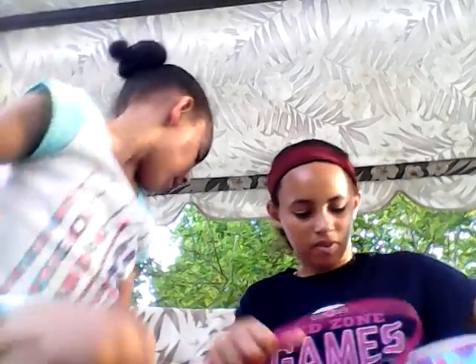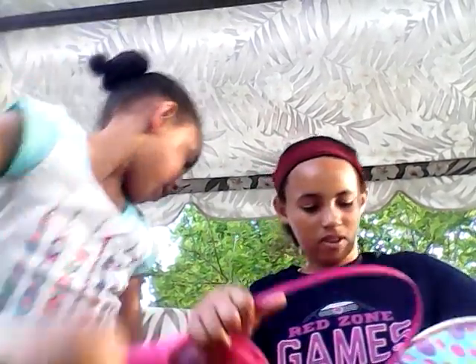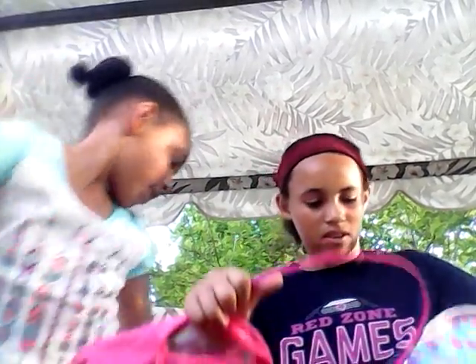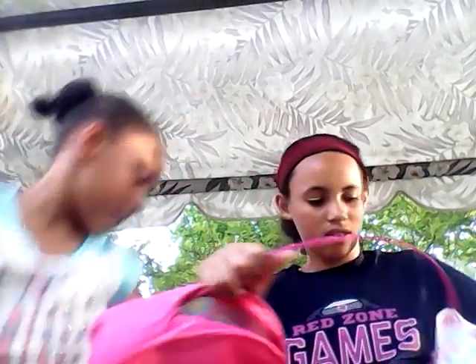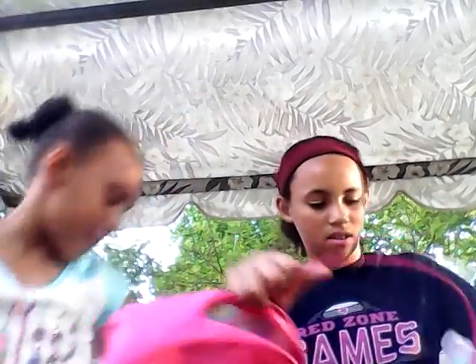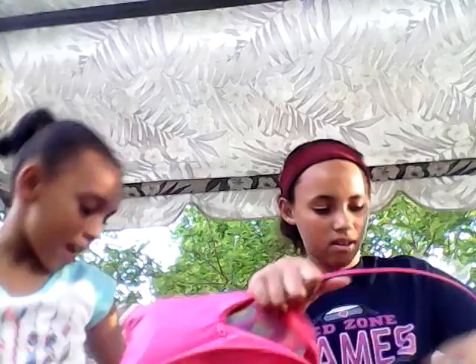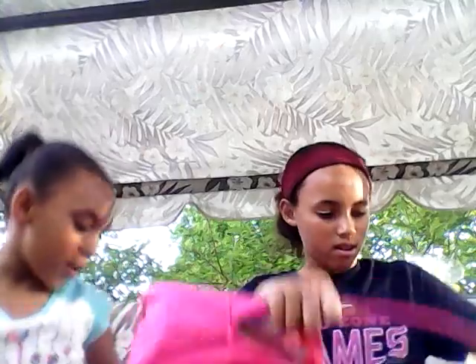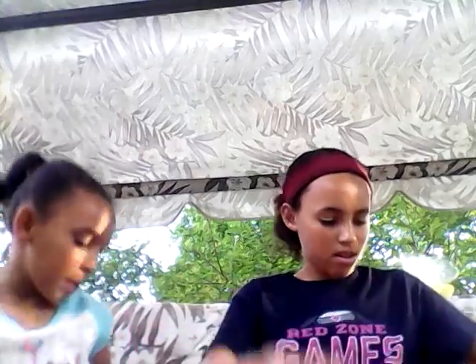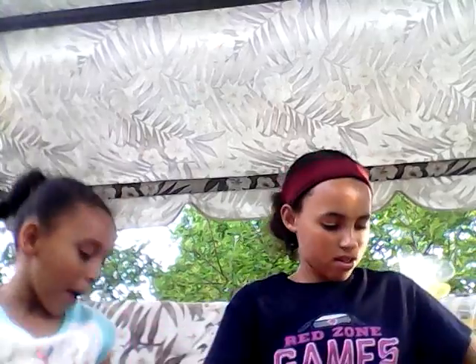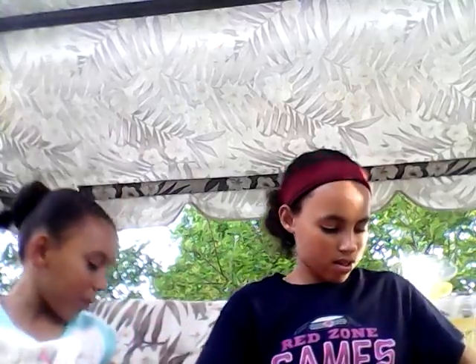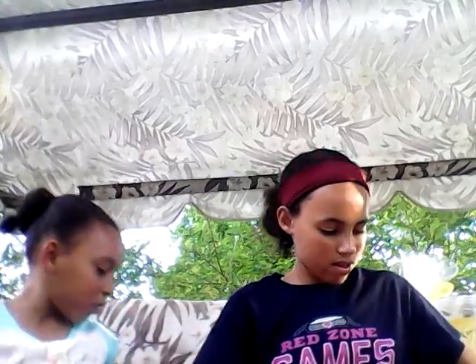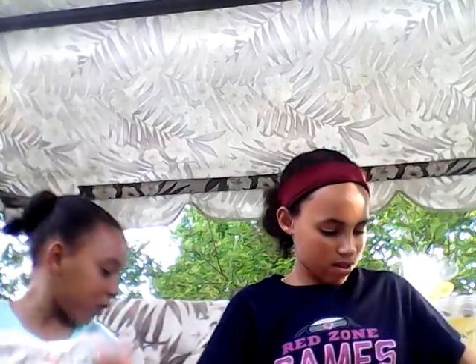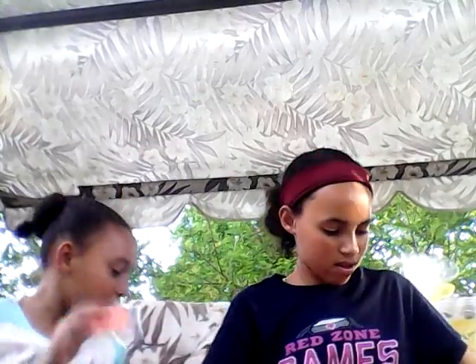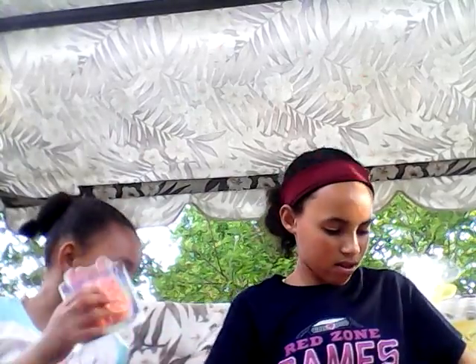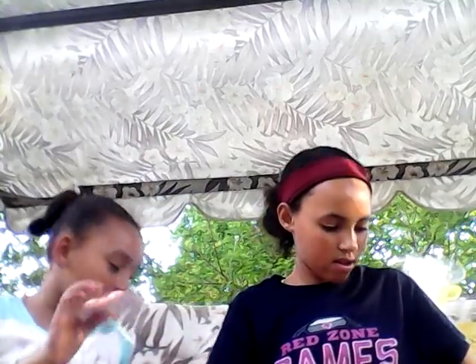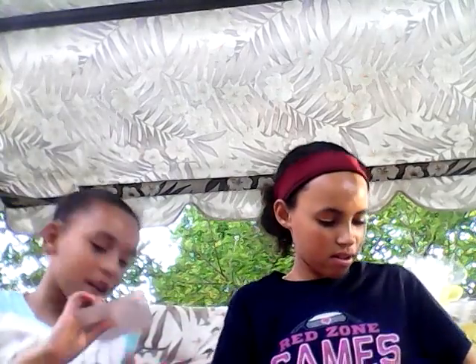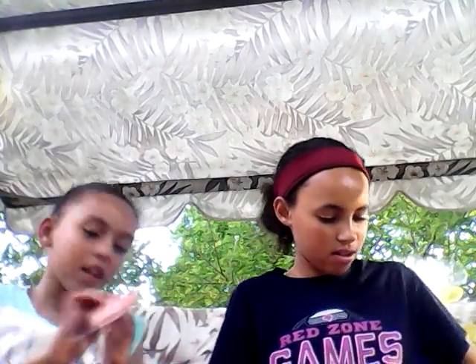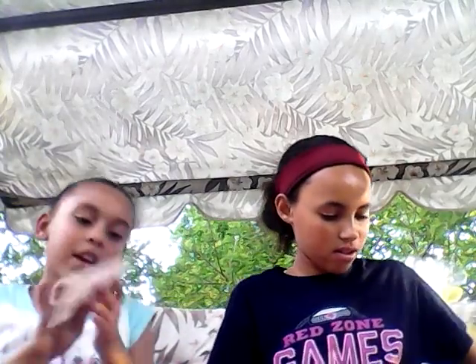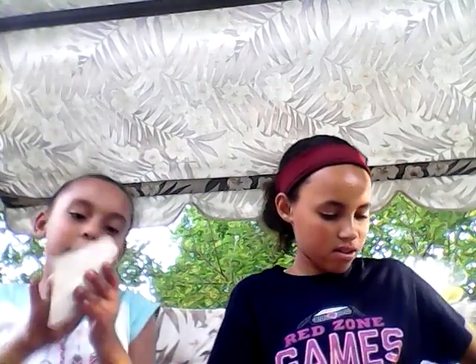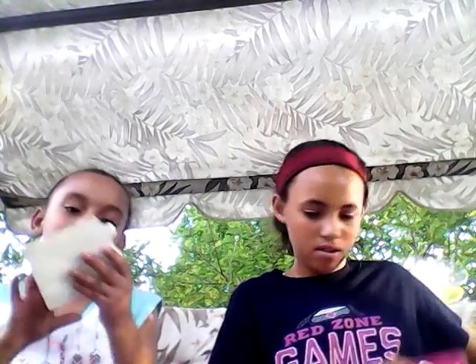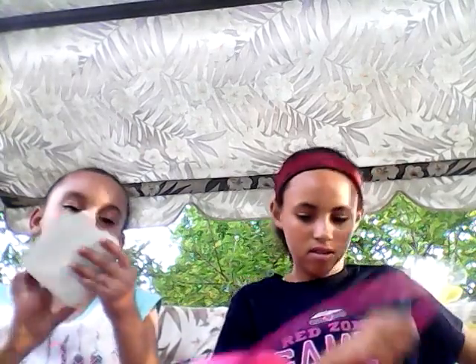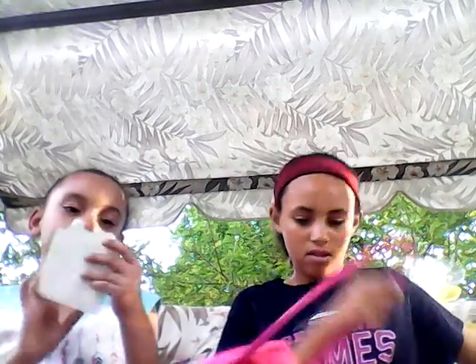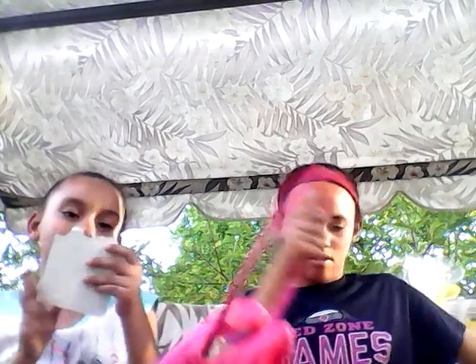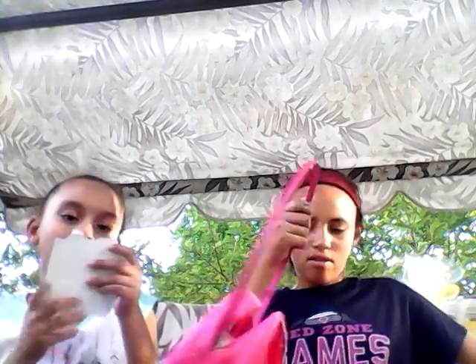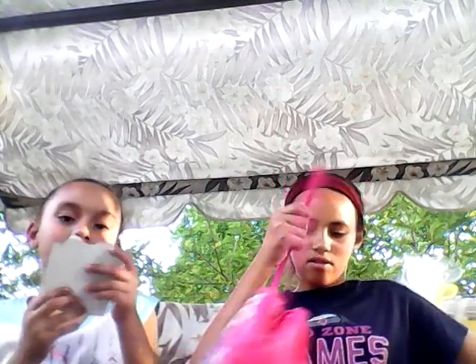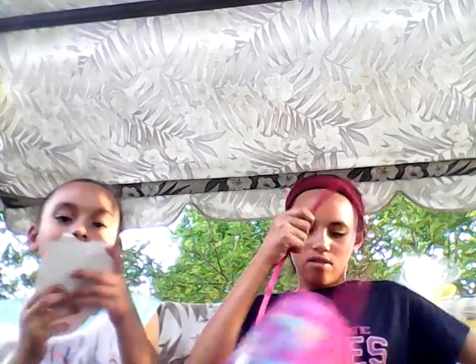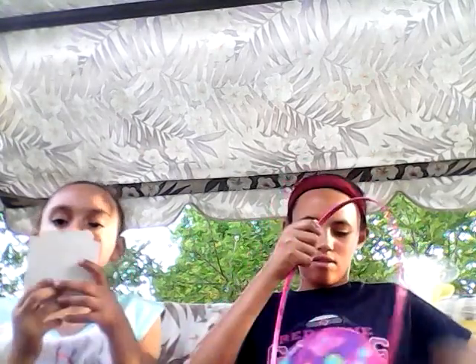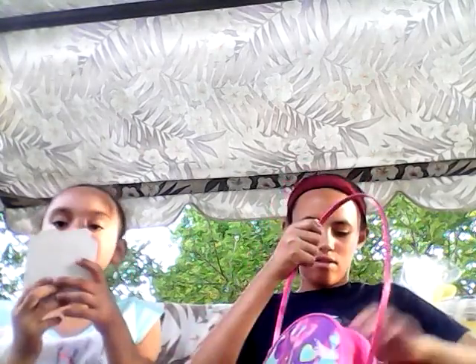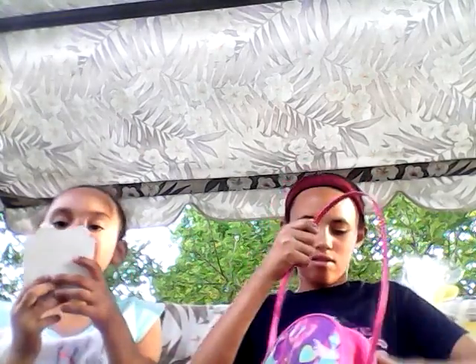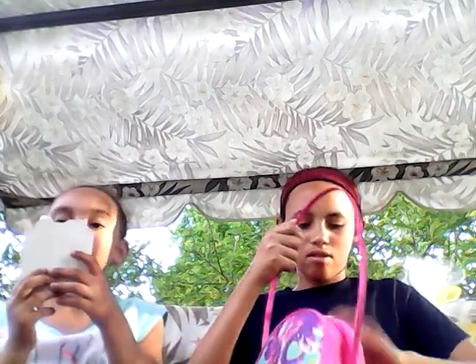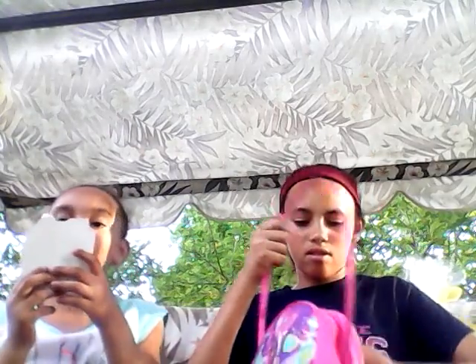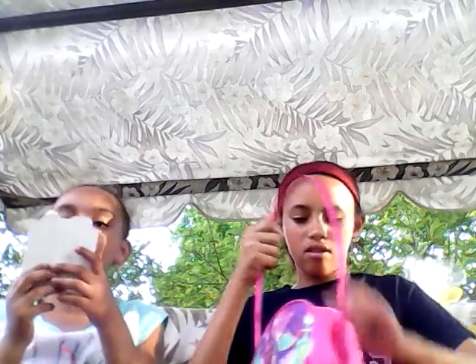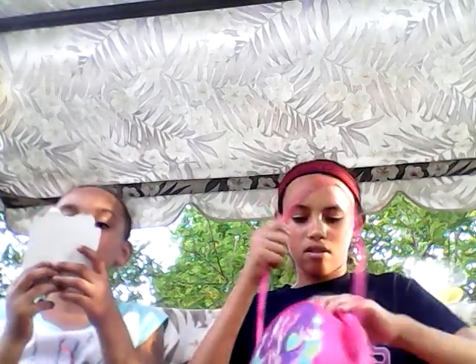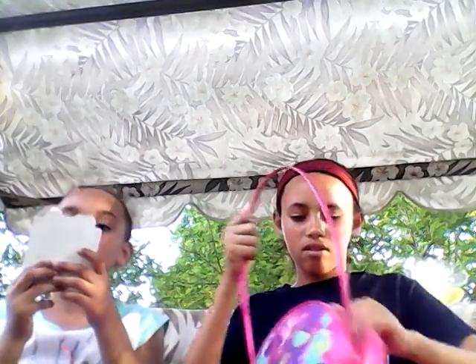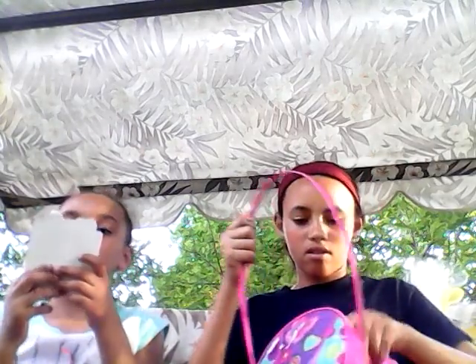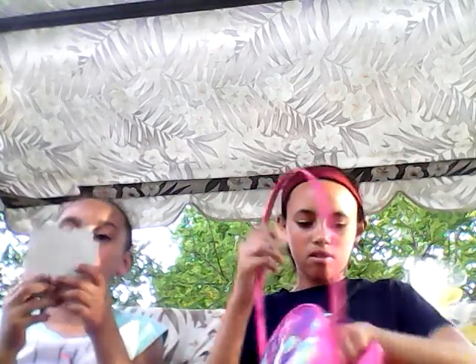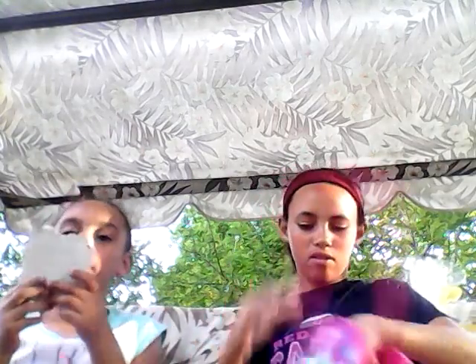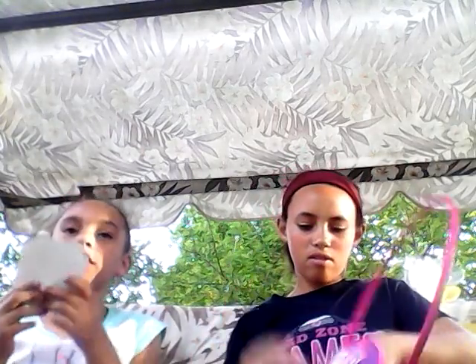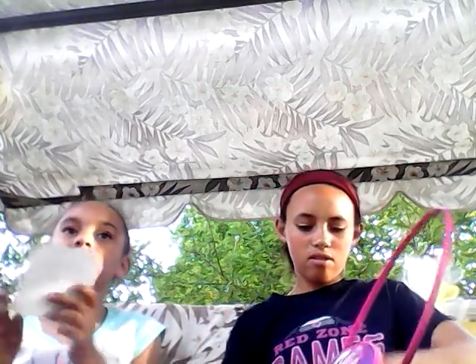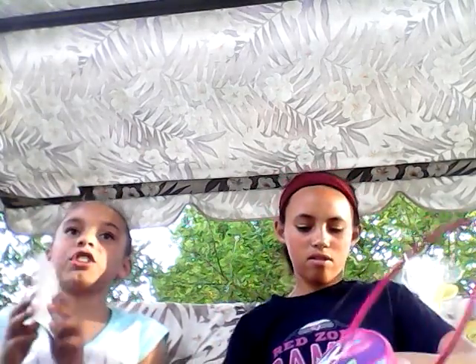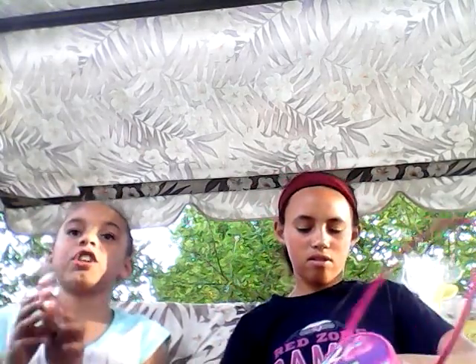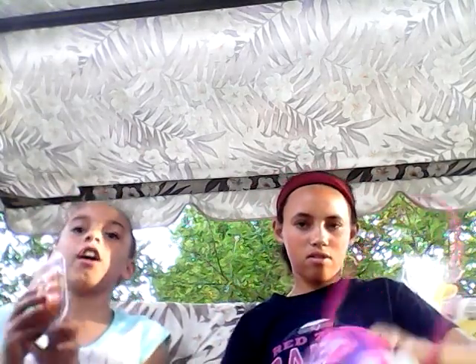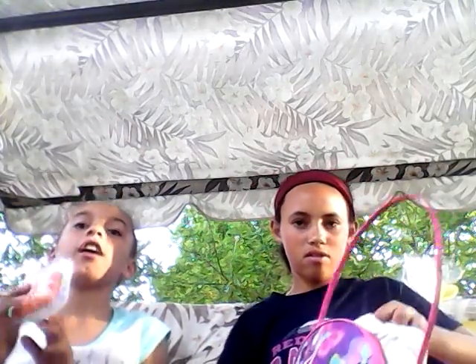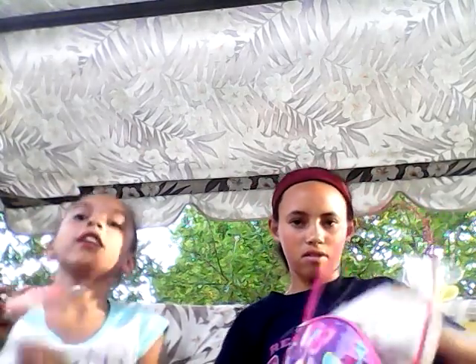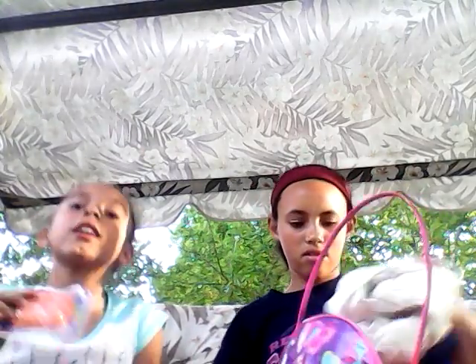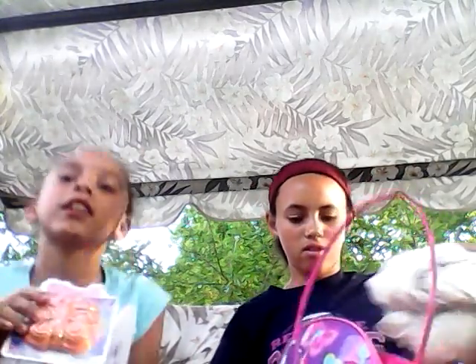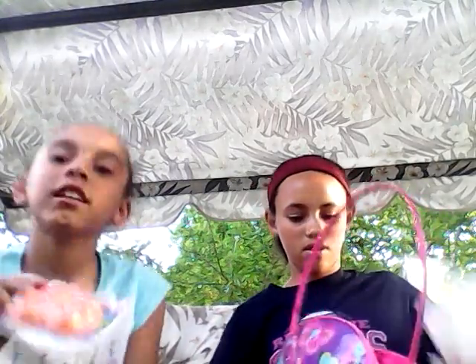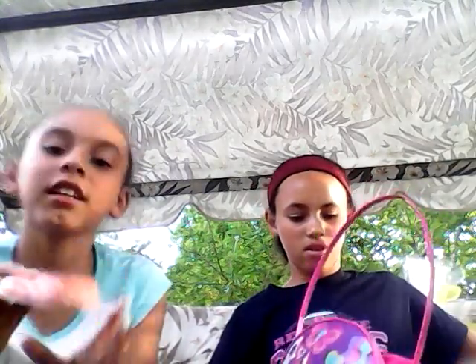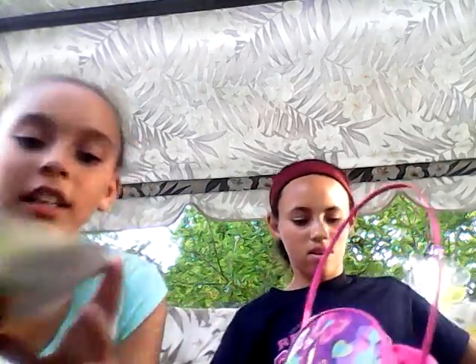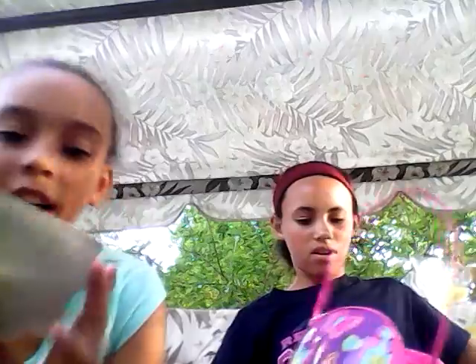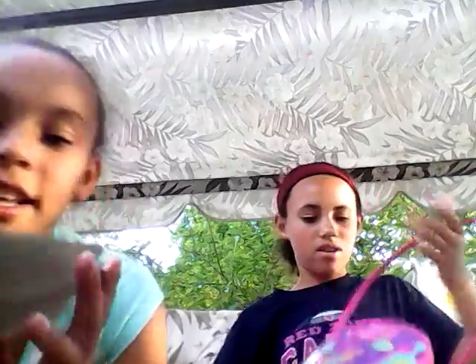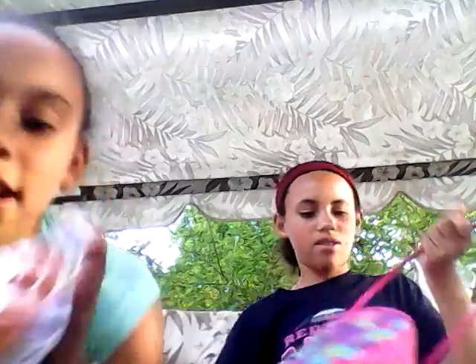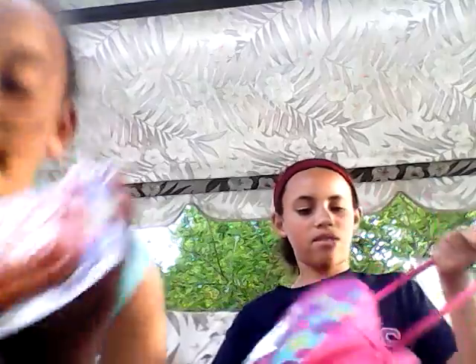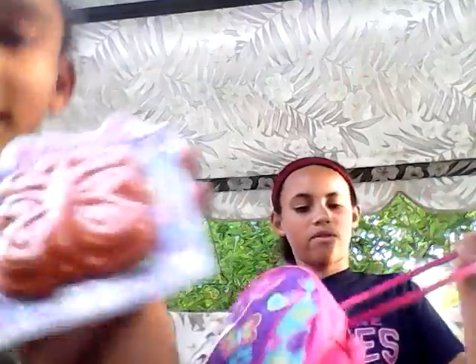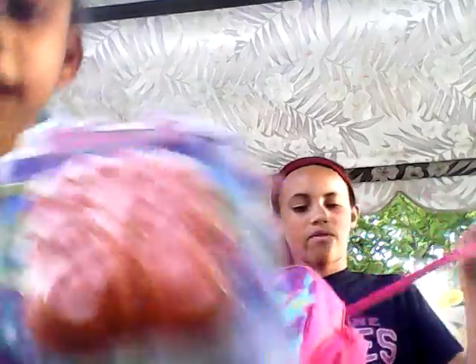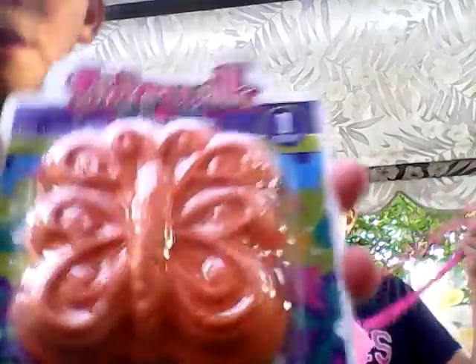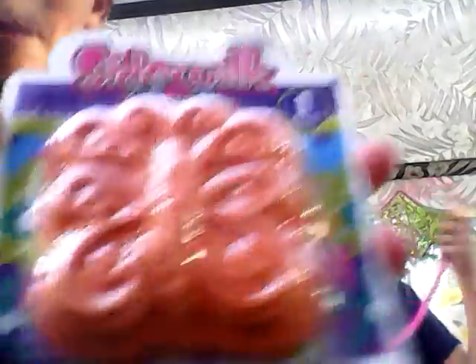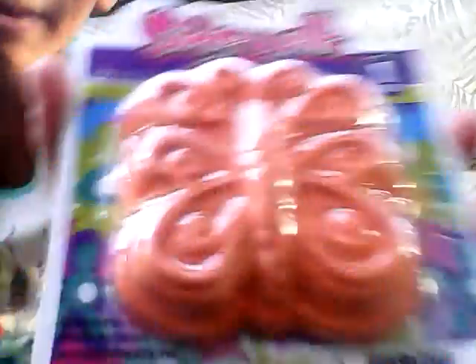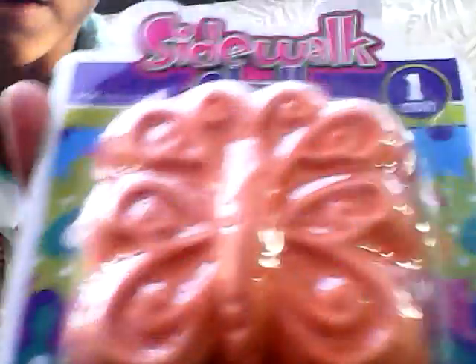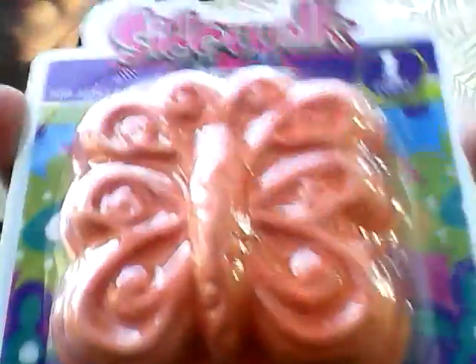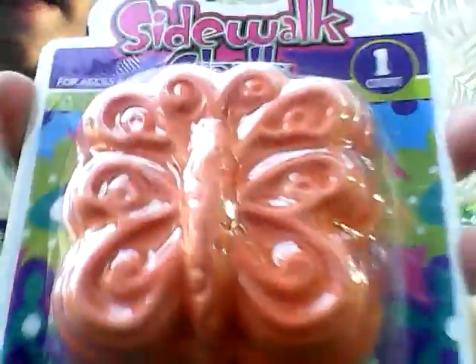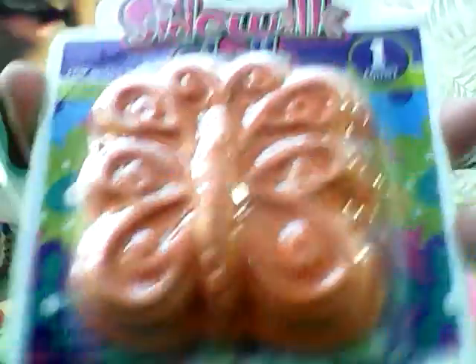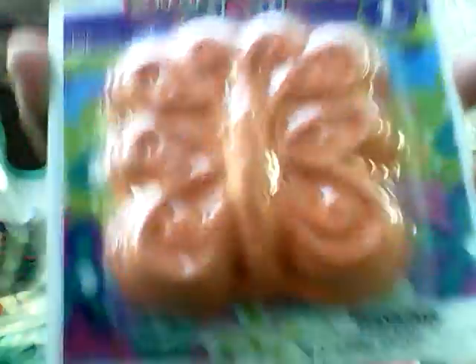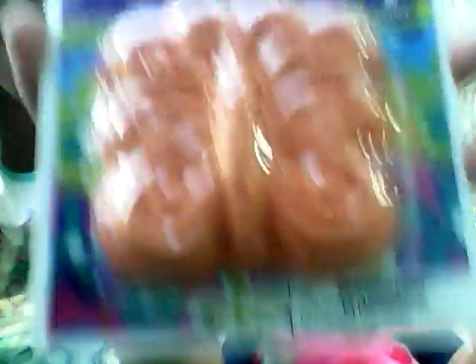And then we got the chalk — it says sidewalk chalk — and then it's a little butterfly.